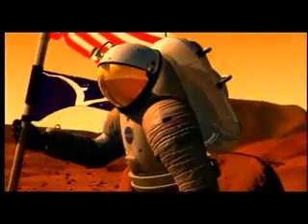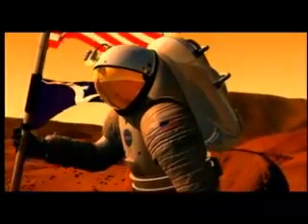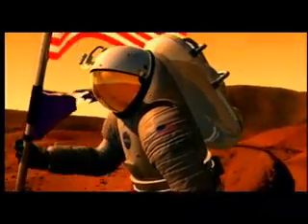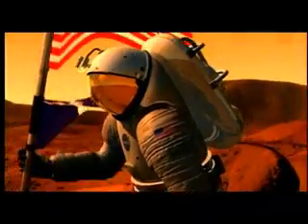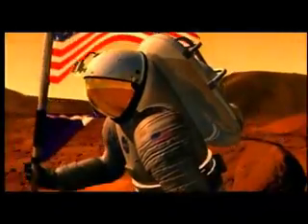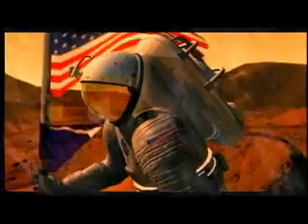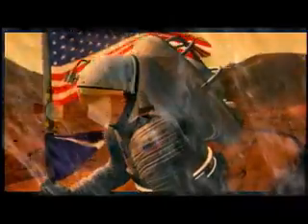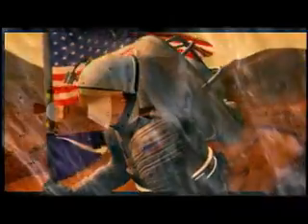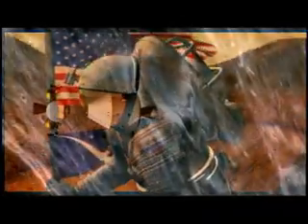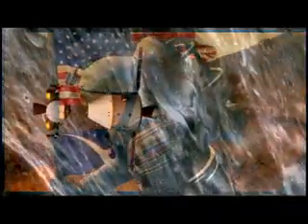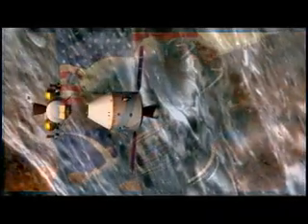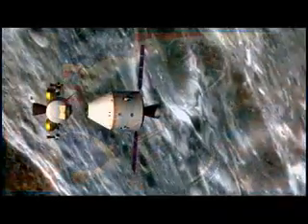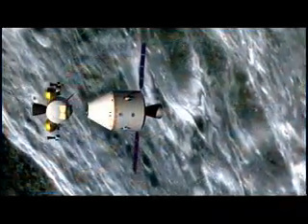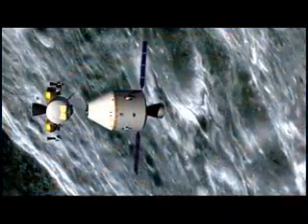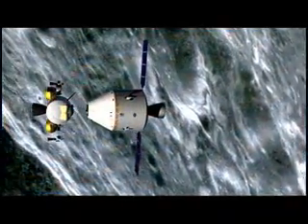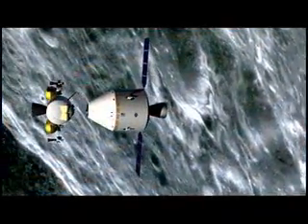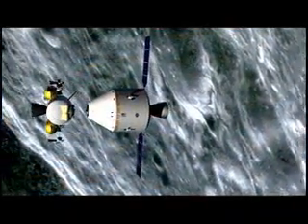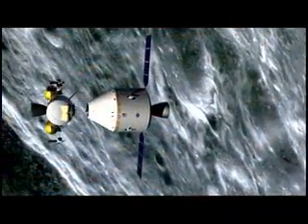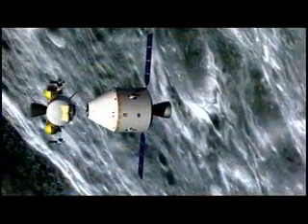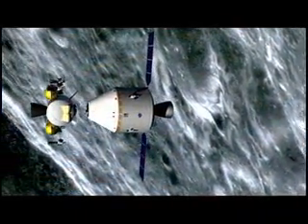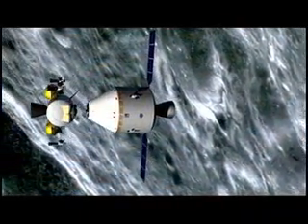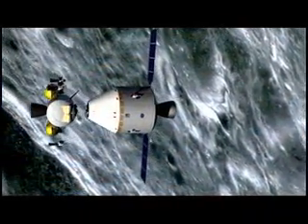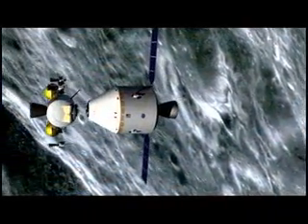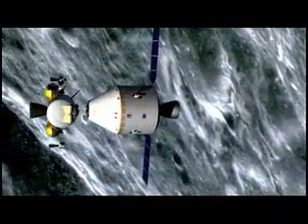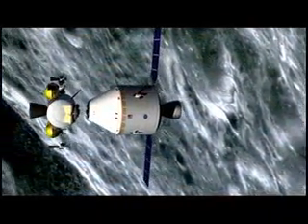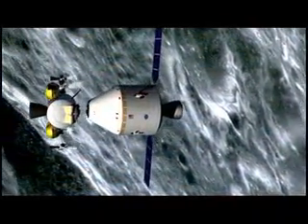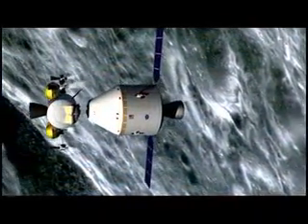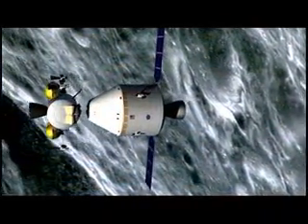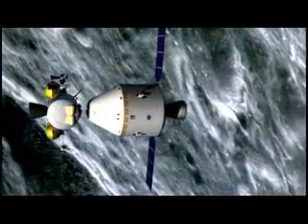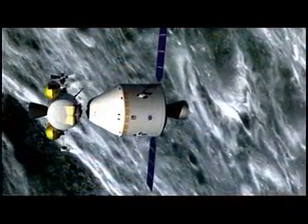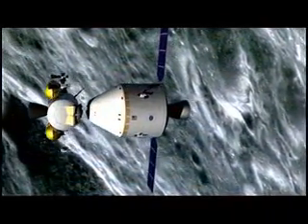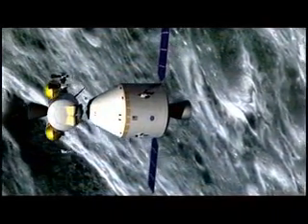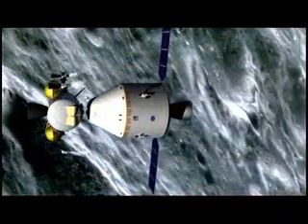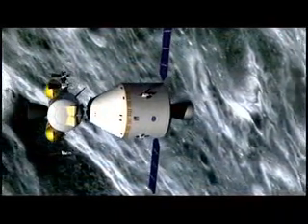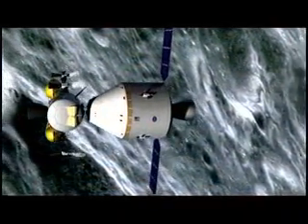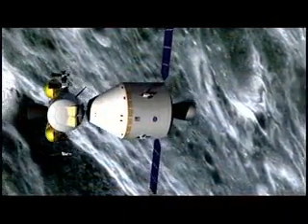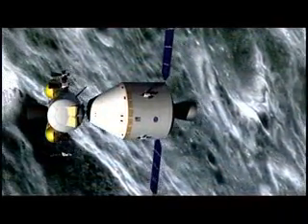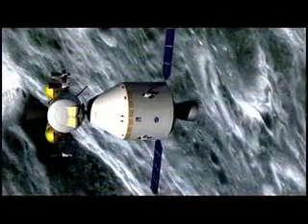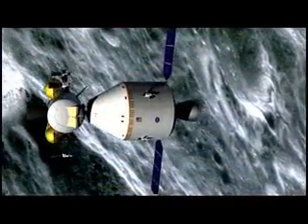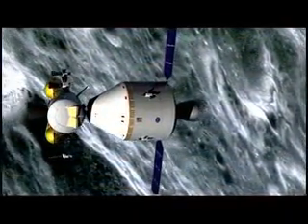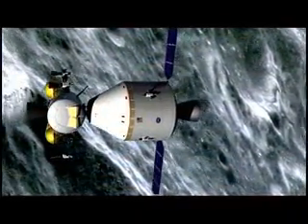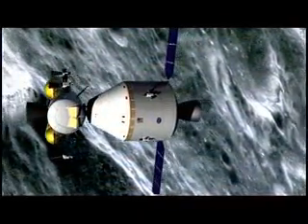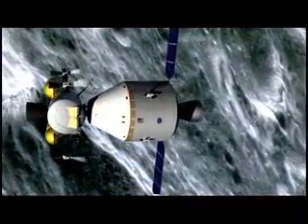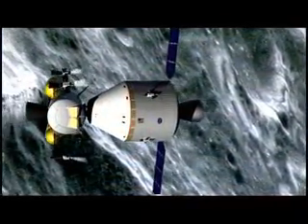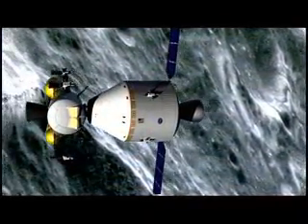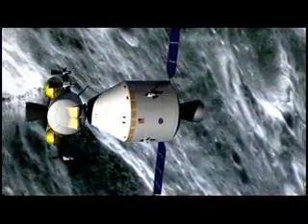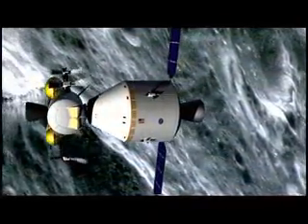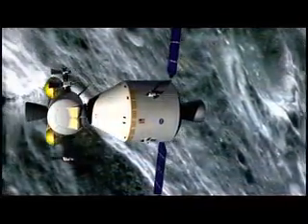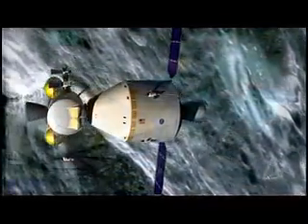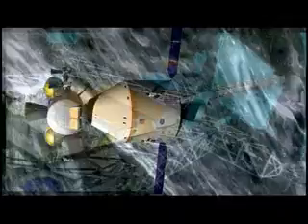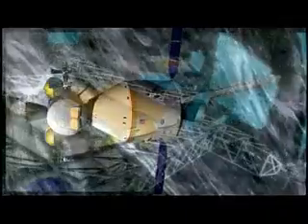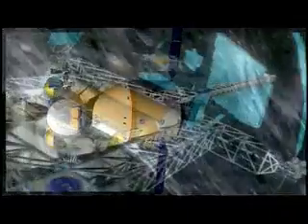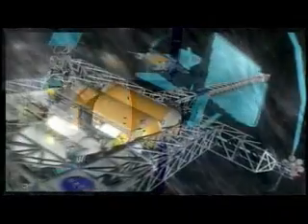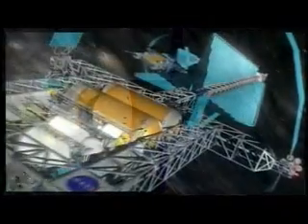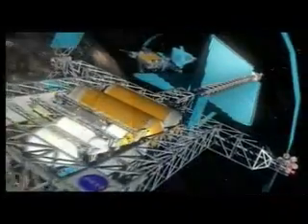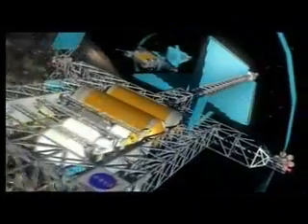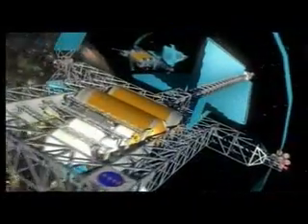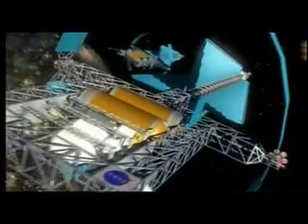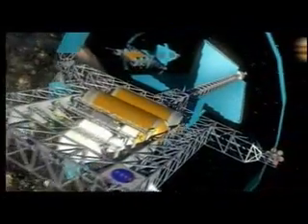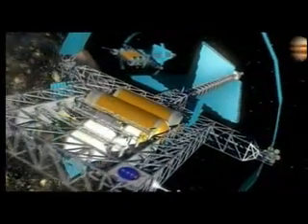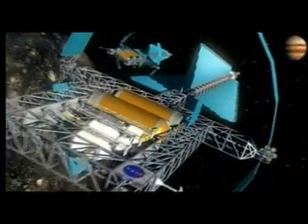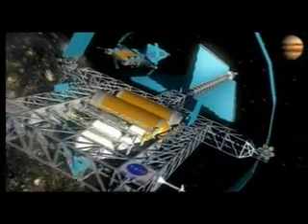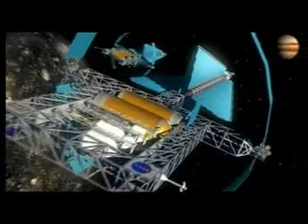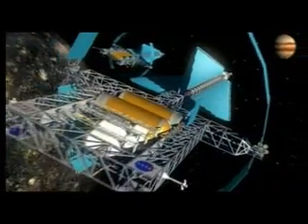With the experience and knowledge gained on the Moon, we will then be ready to take the next steps of space exploration — human missions to Mars and to worlds beyond.